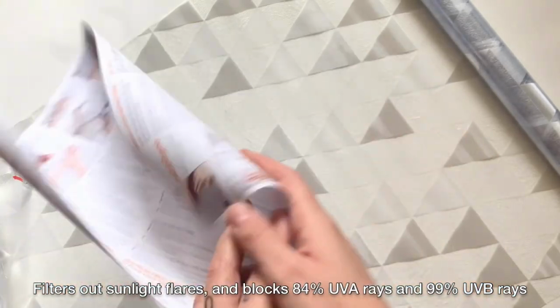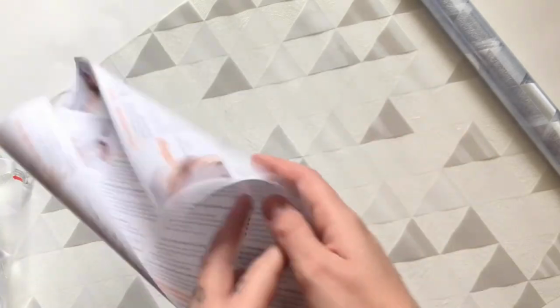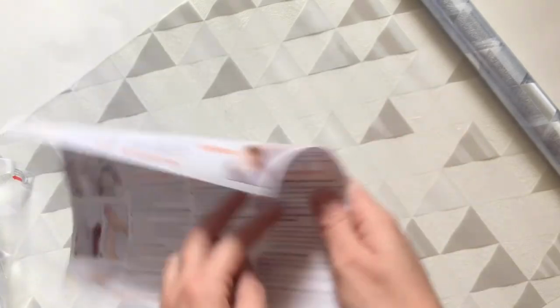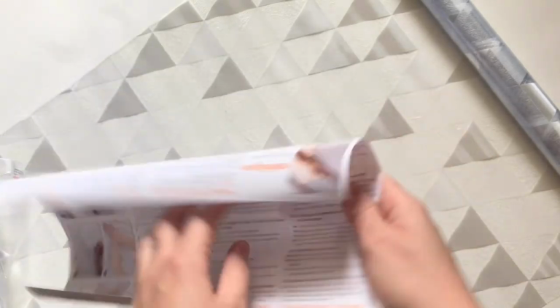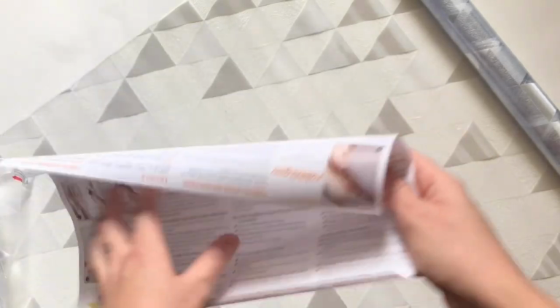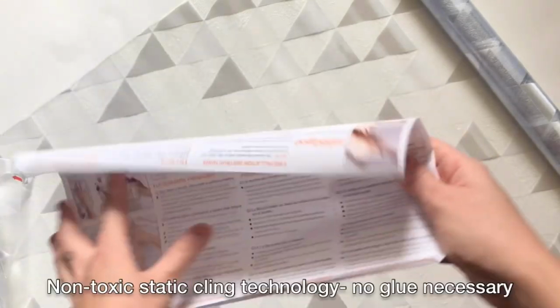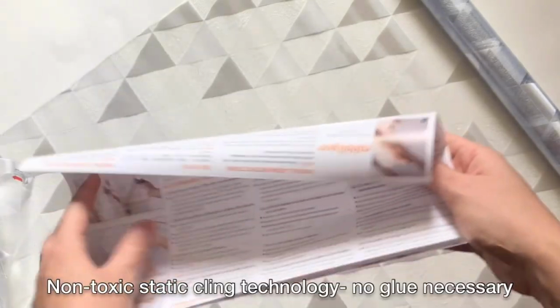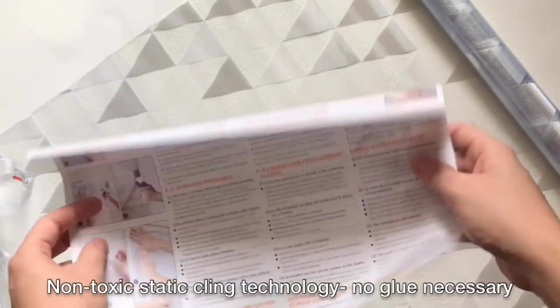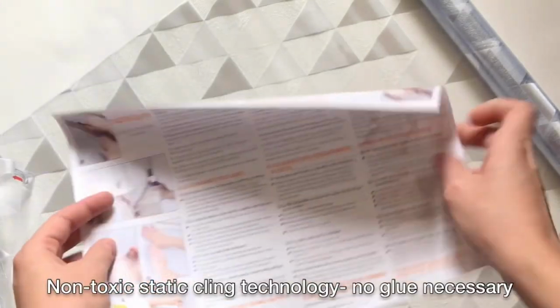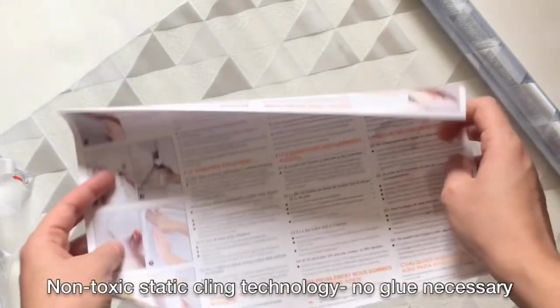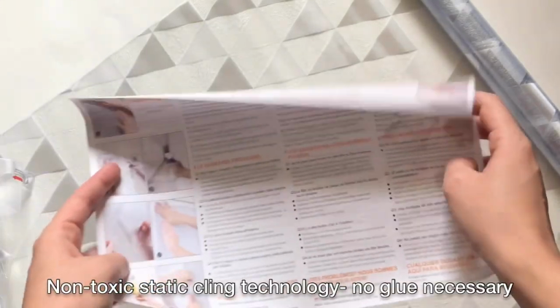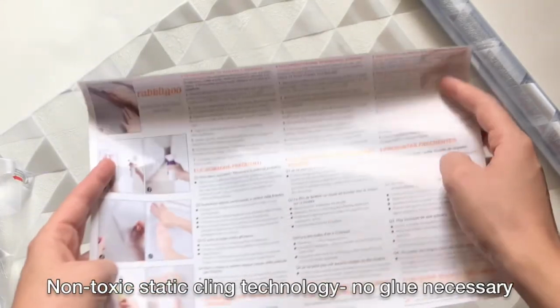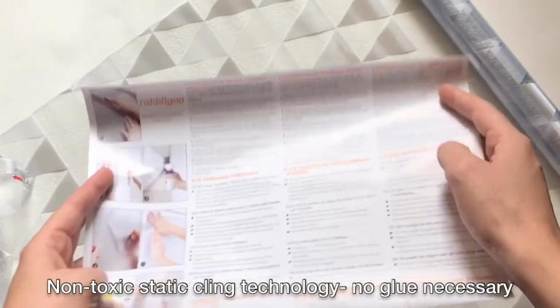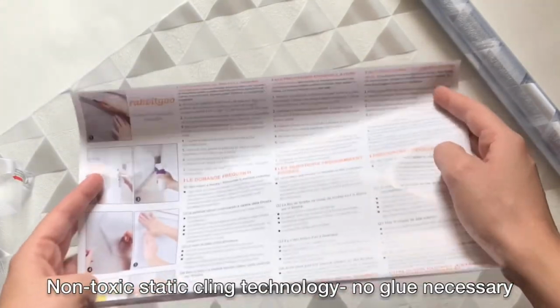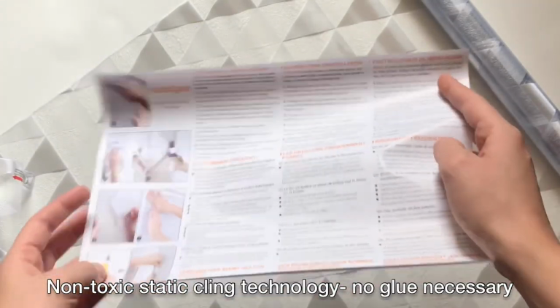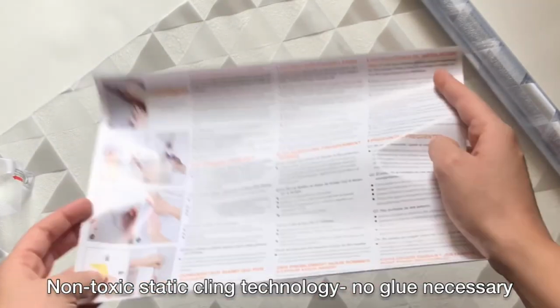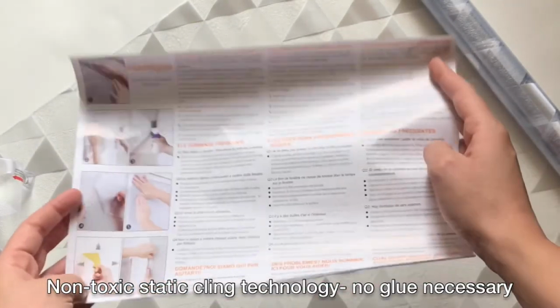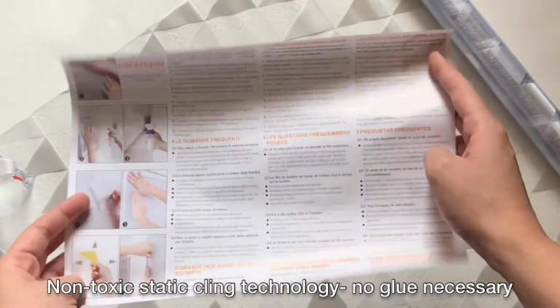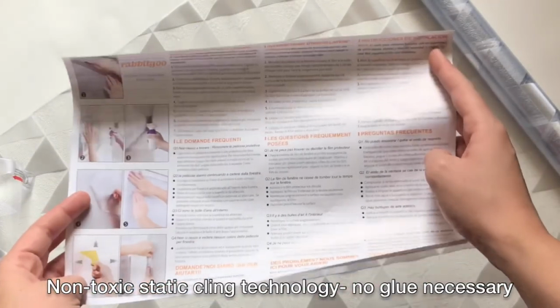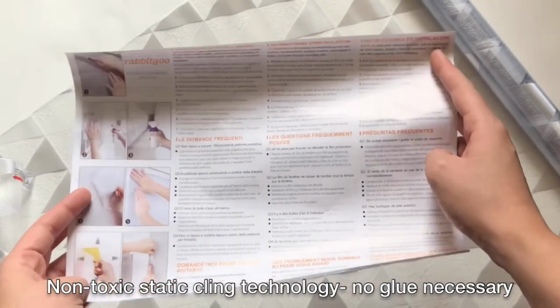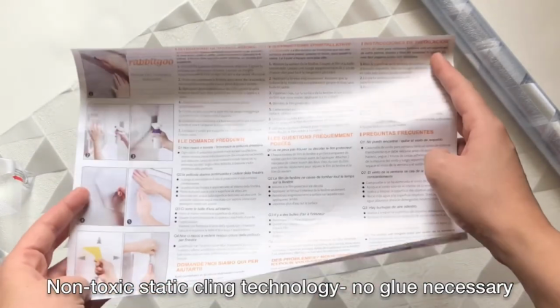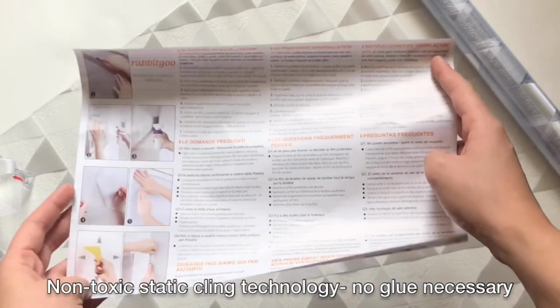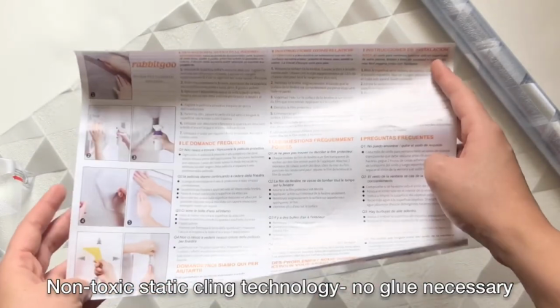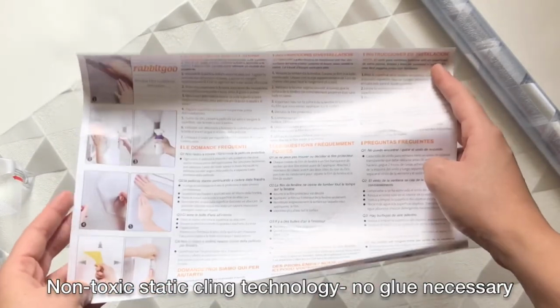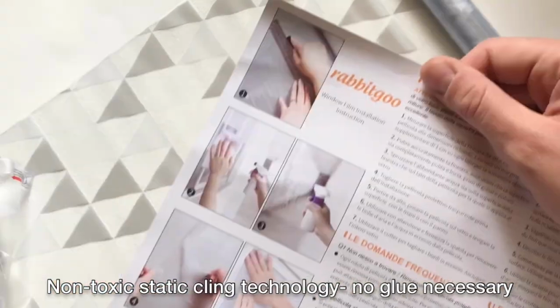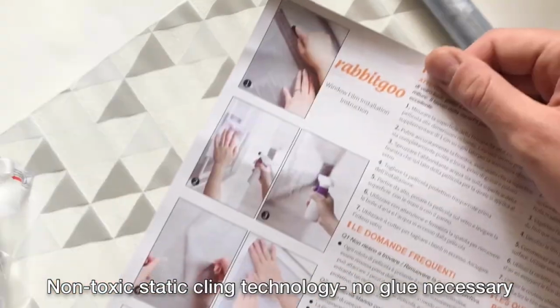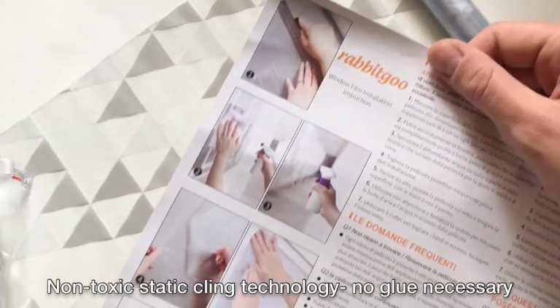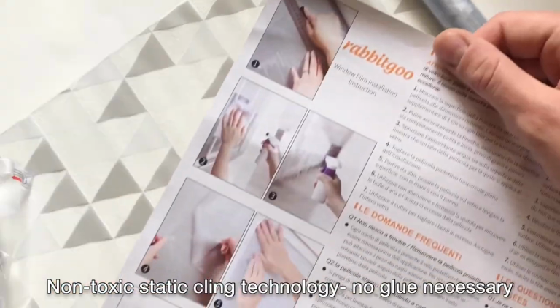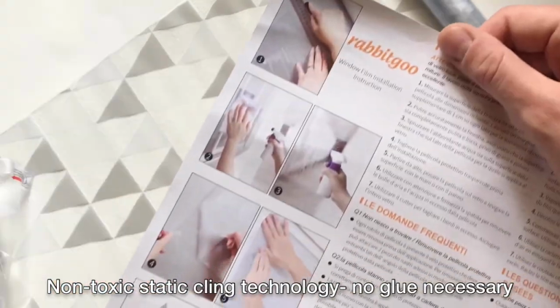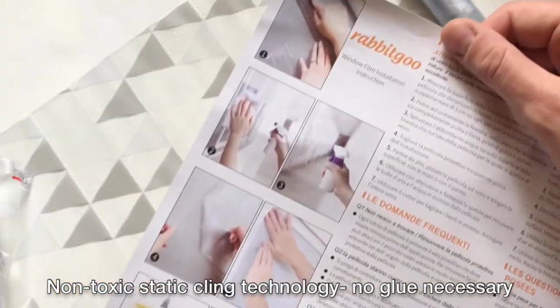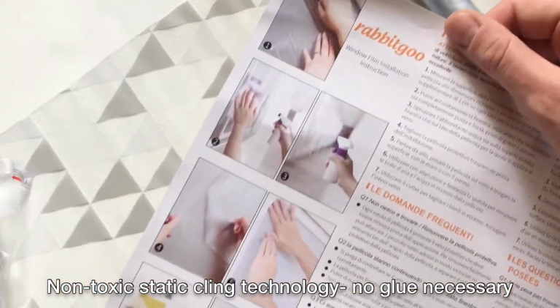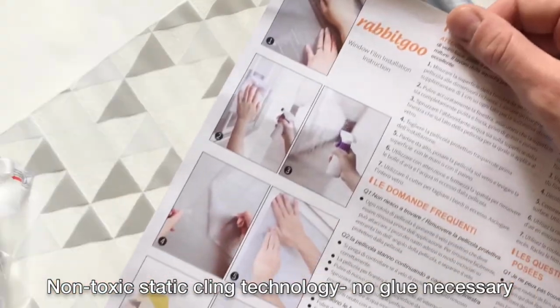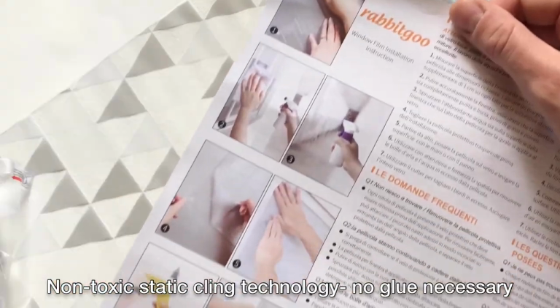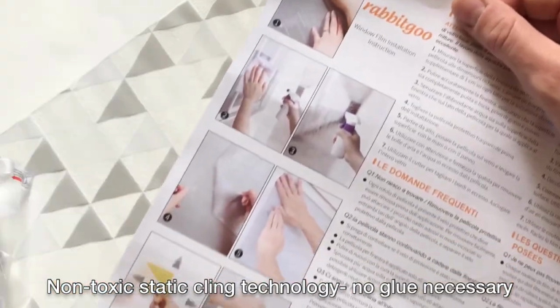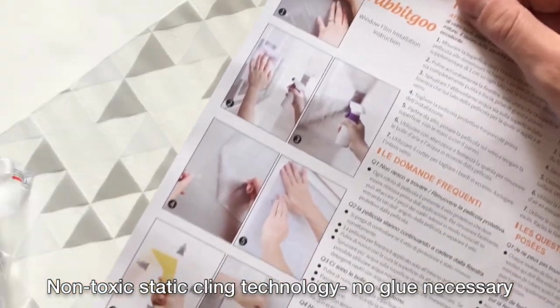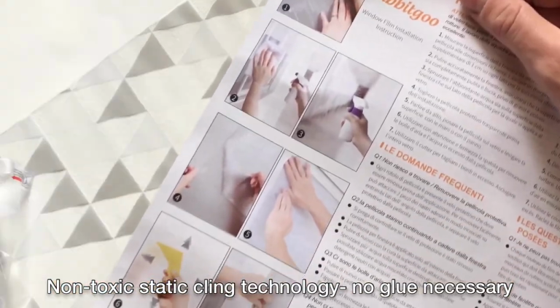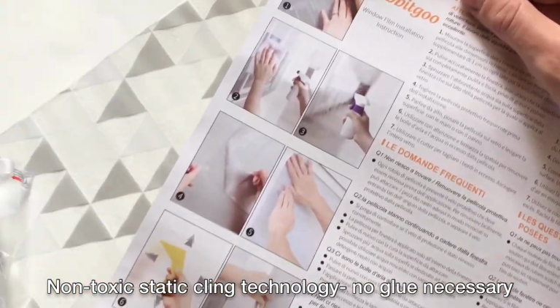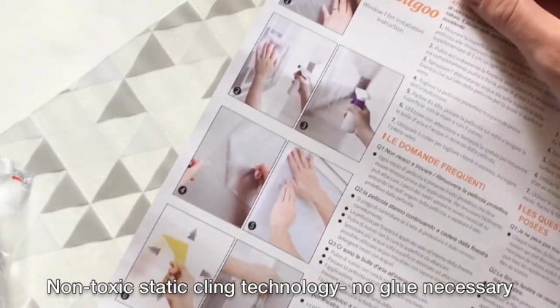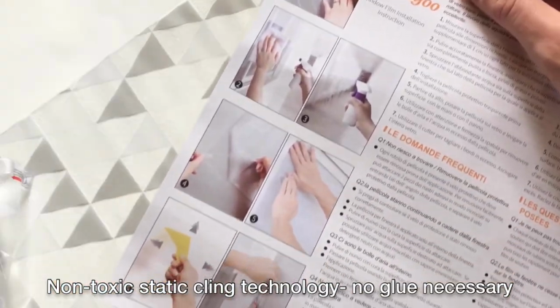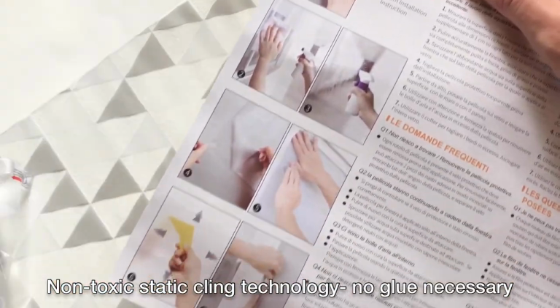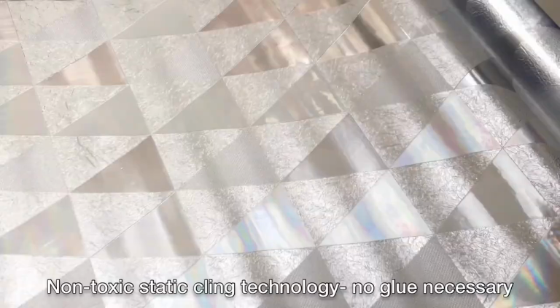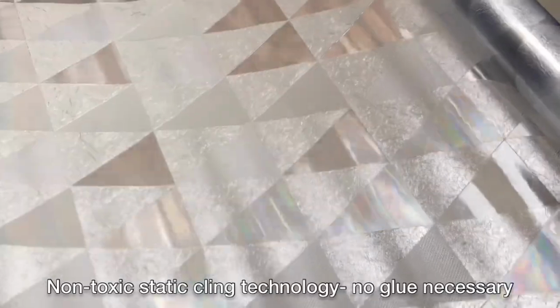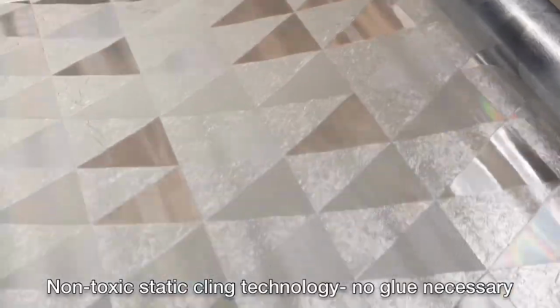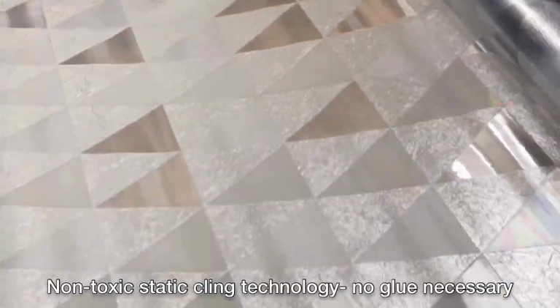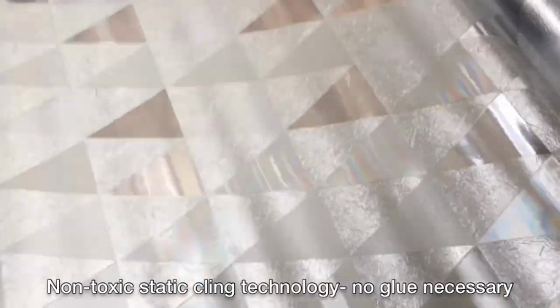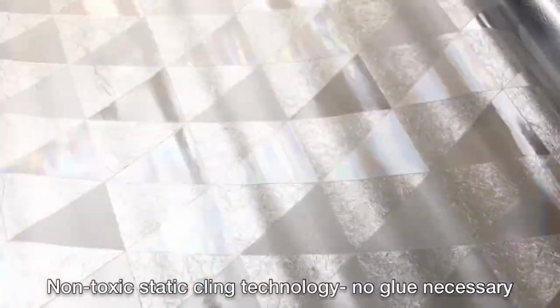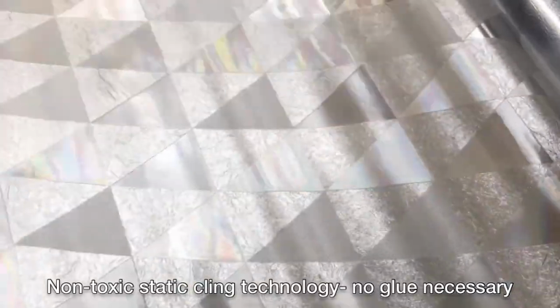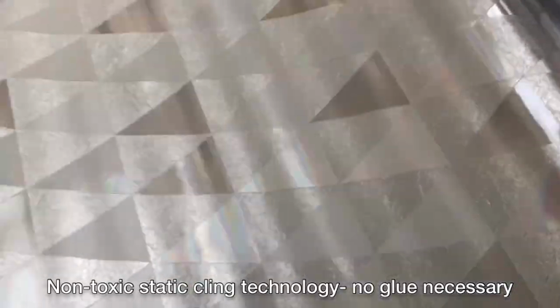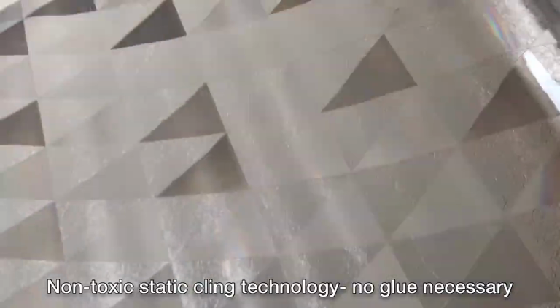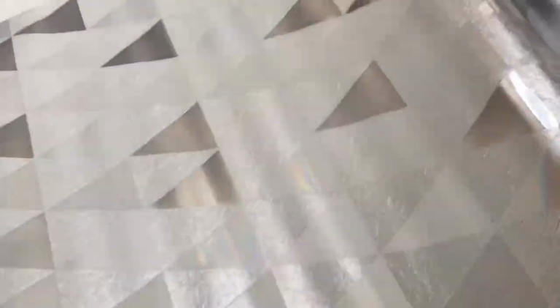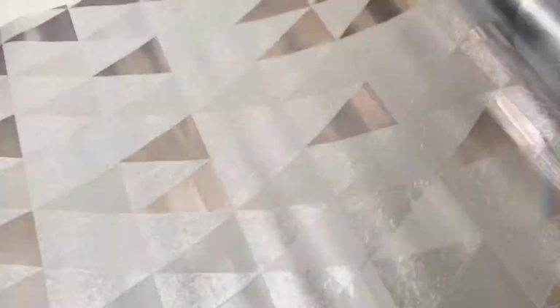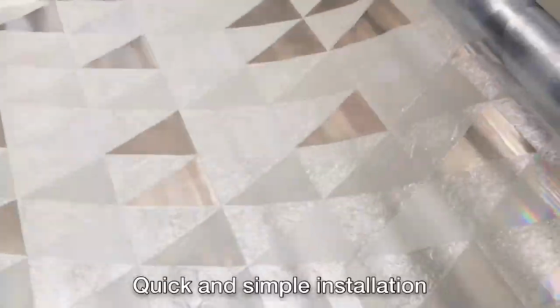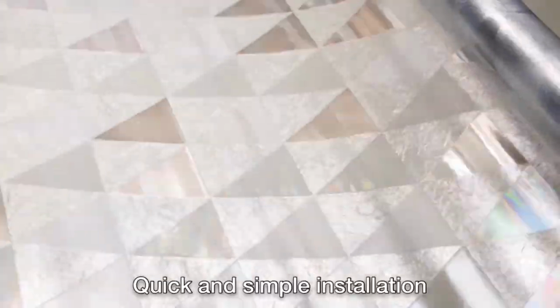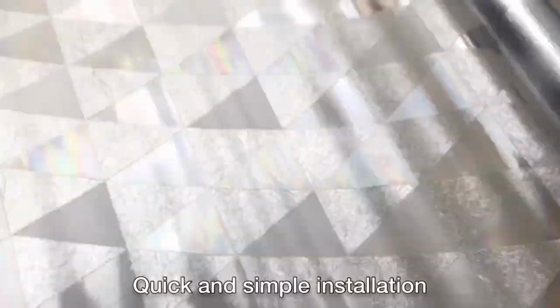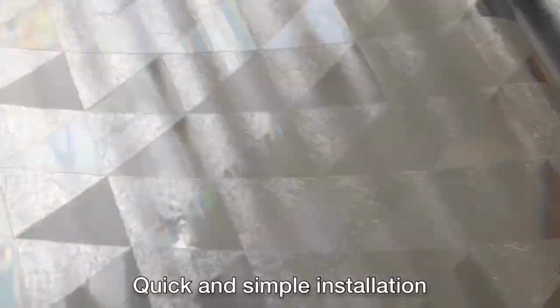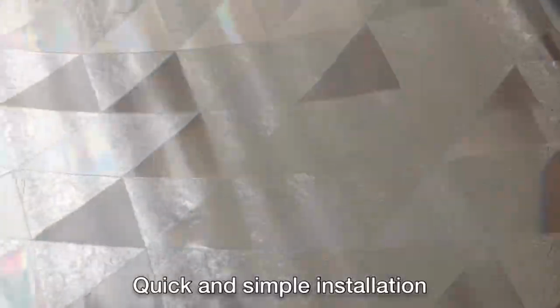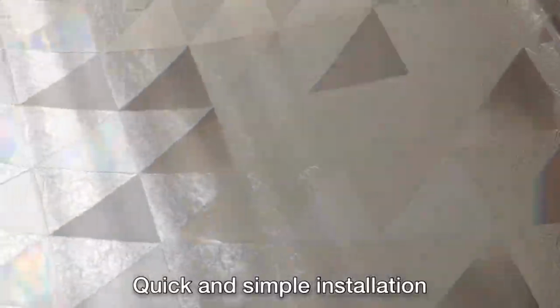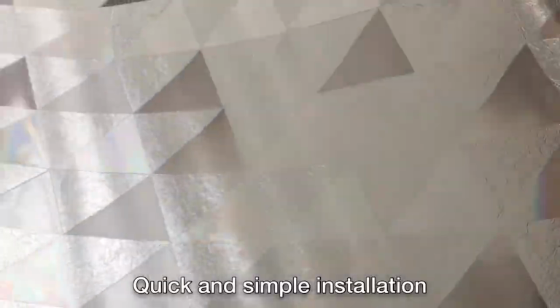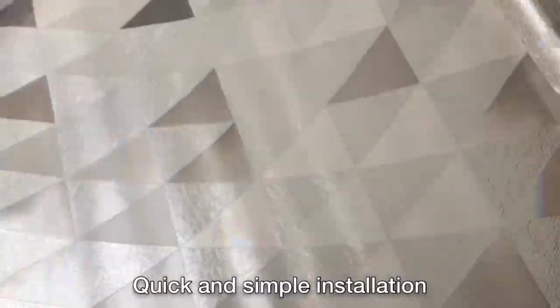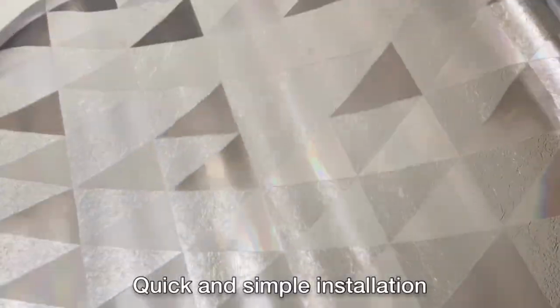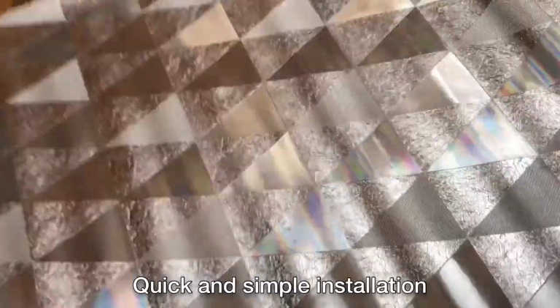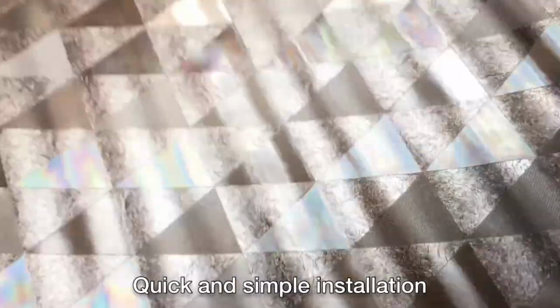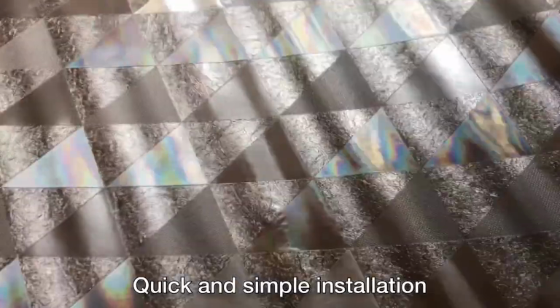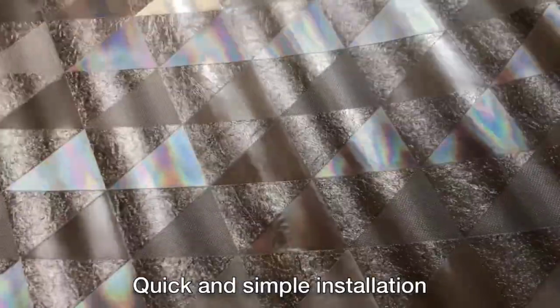It features a non-toxic static cling technology, so no glue is necessary. Installation is quick and simple.